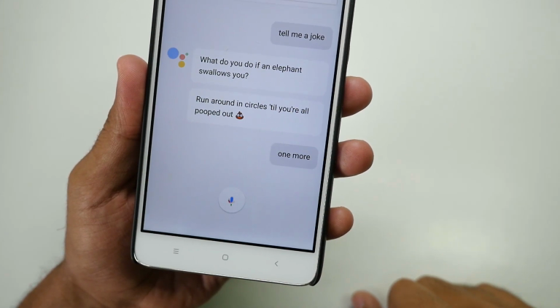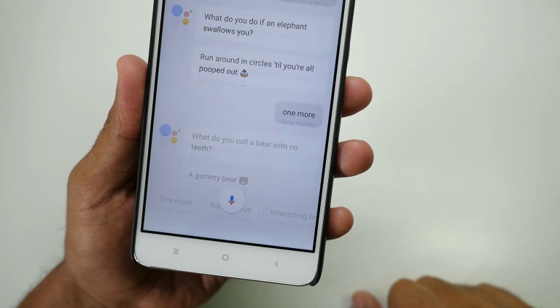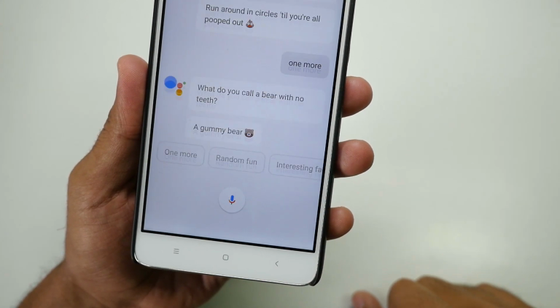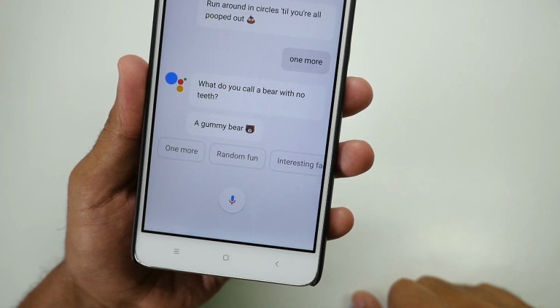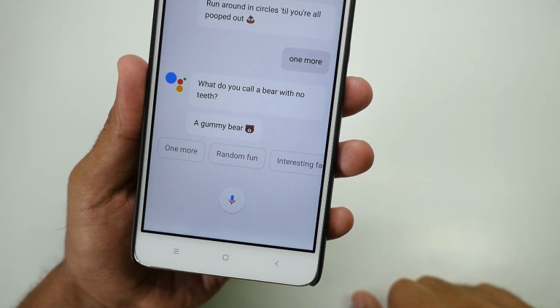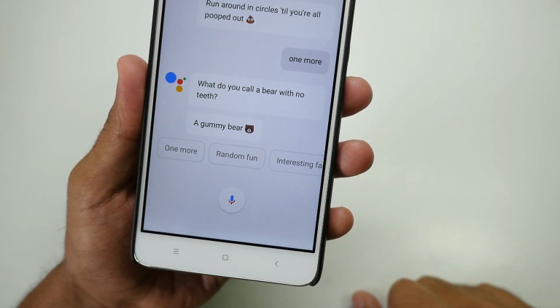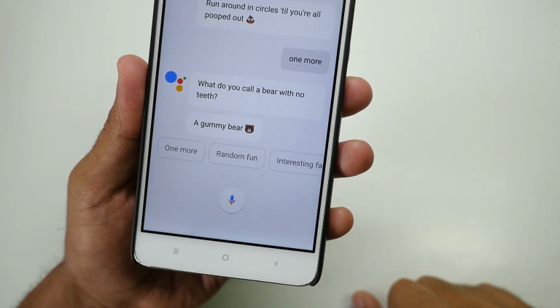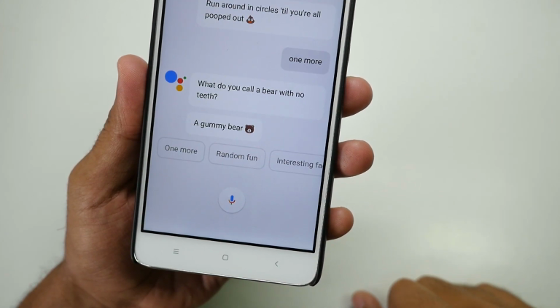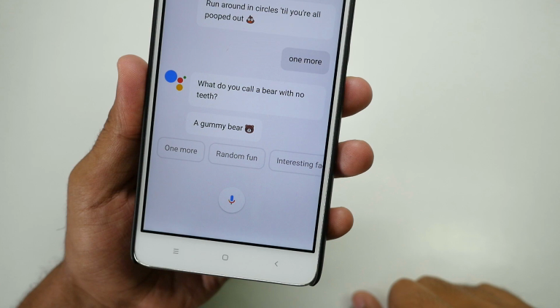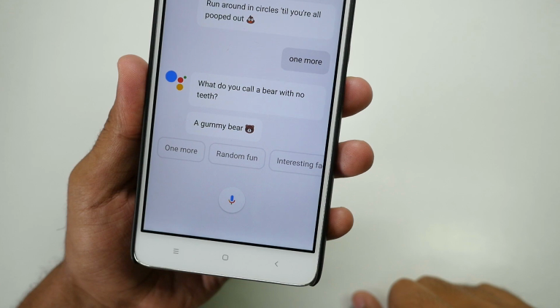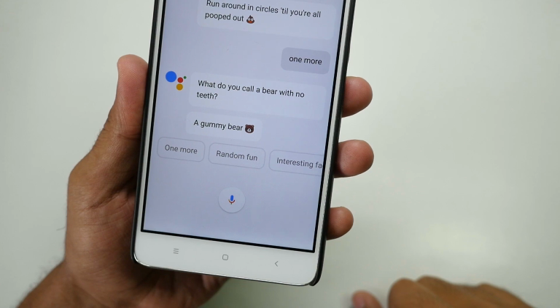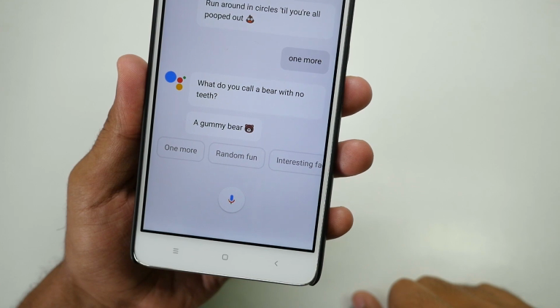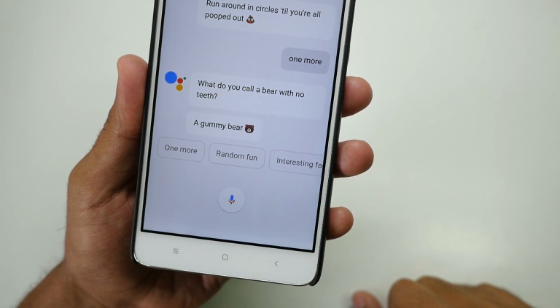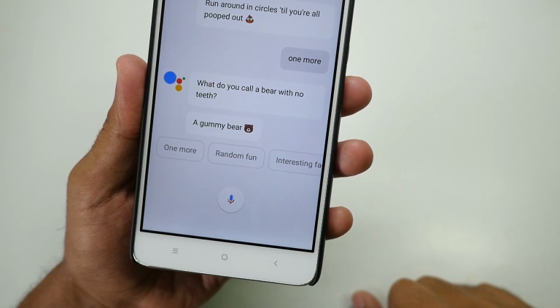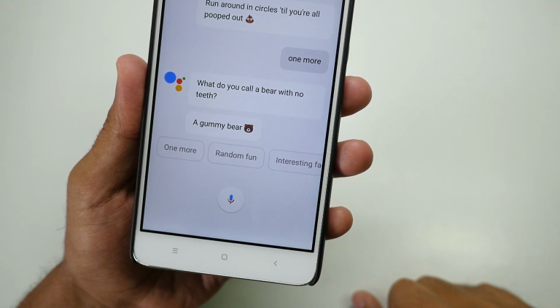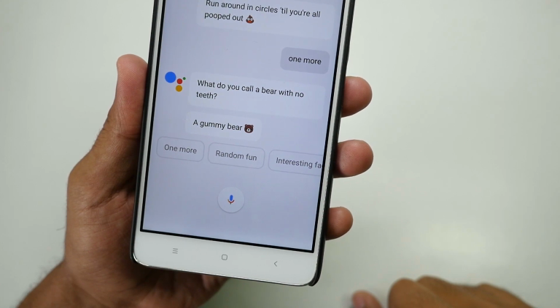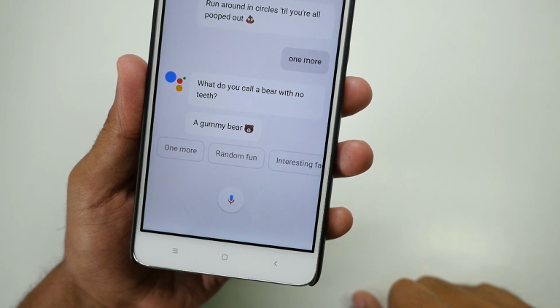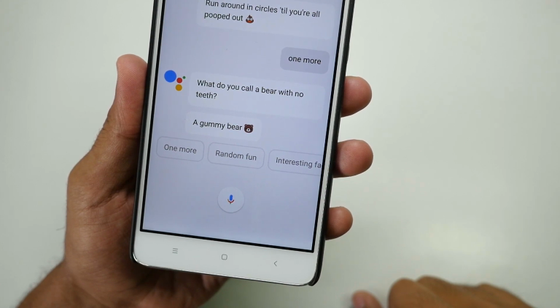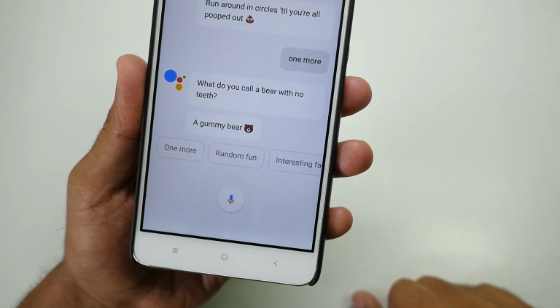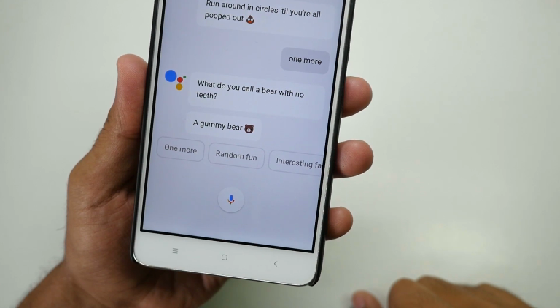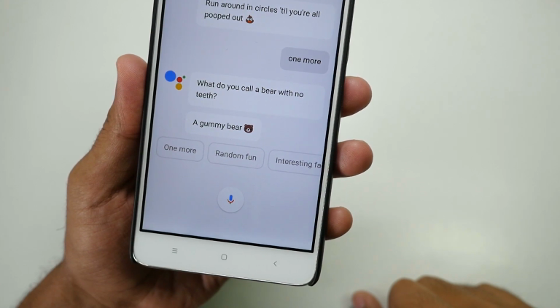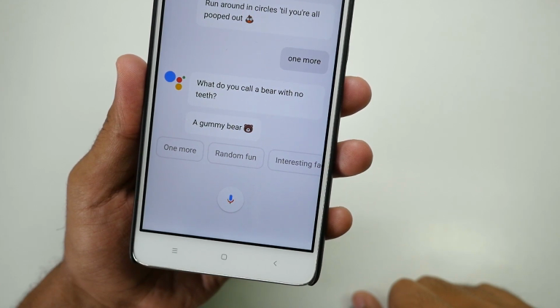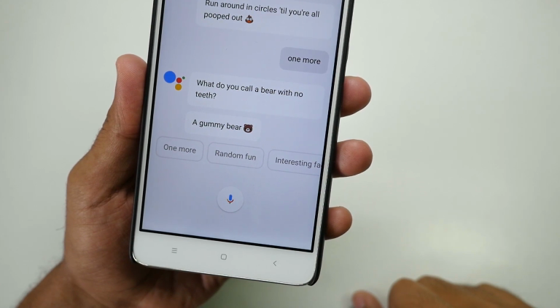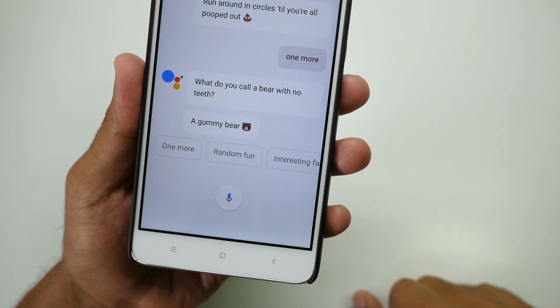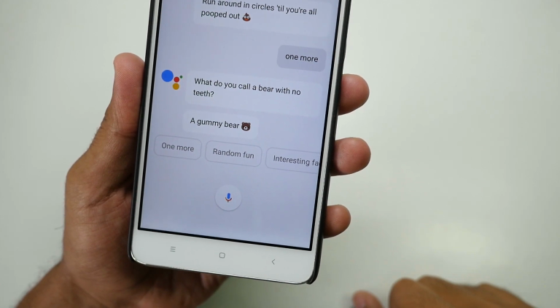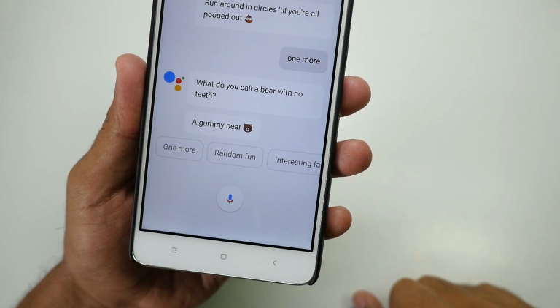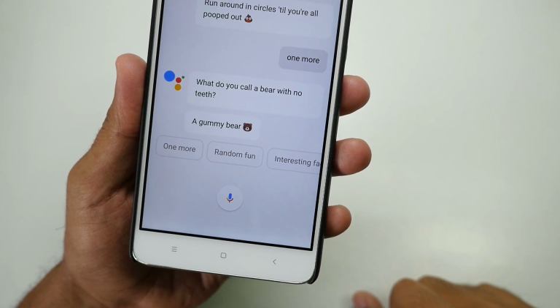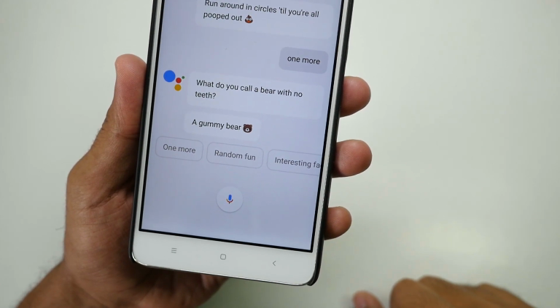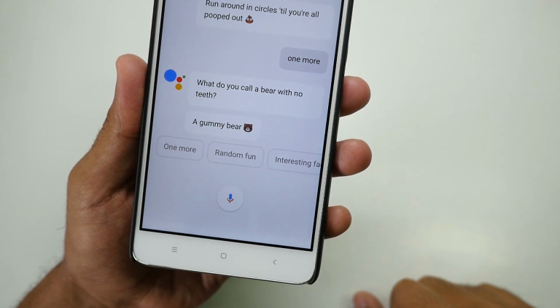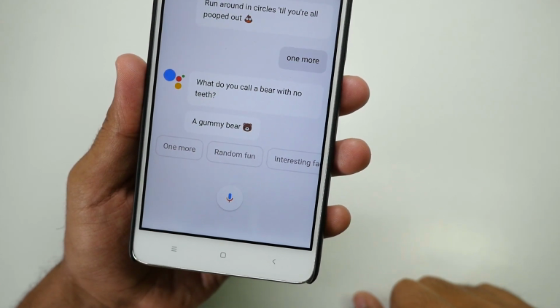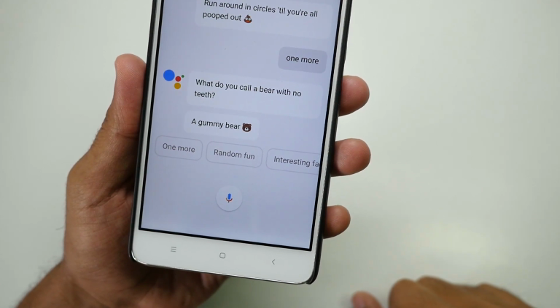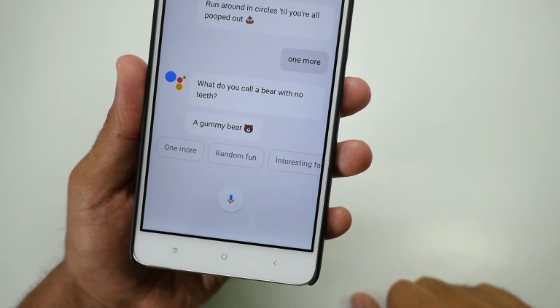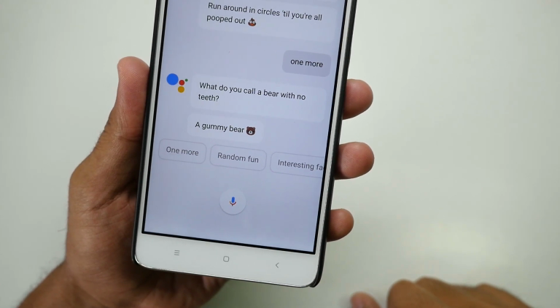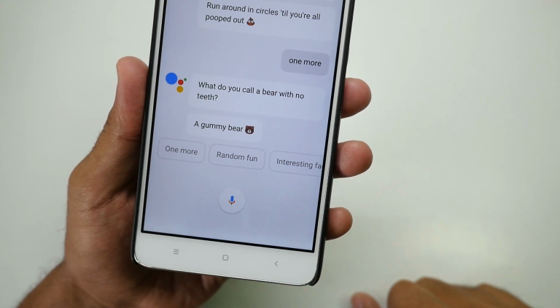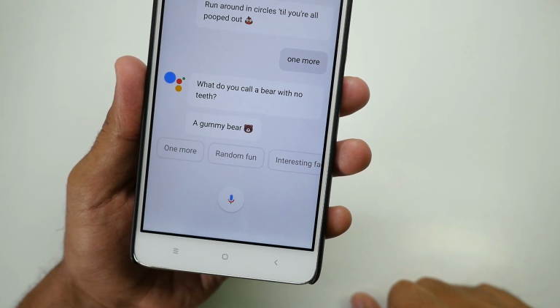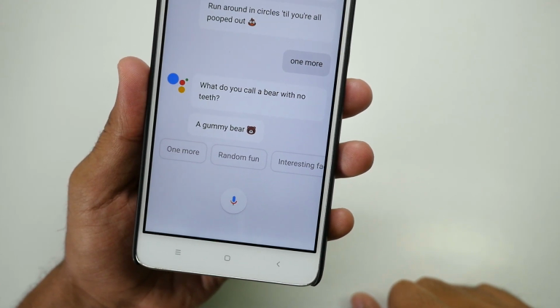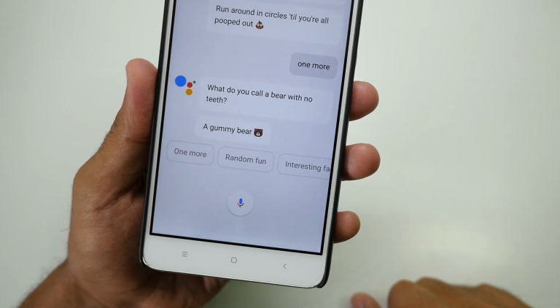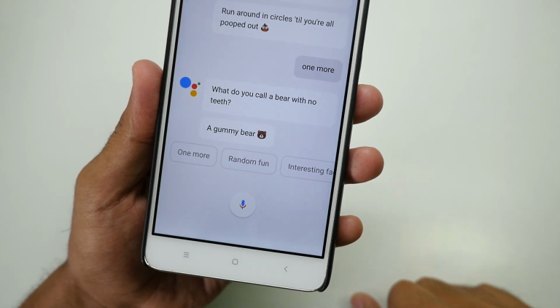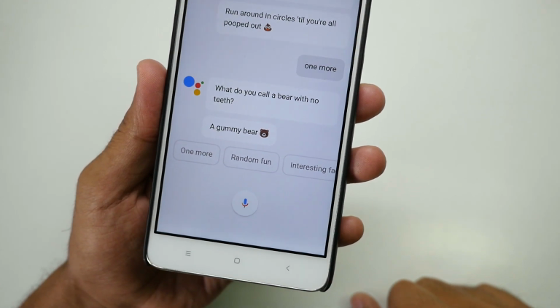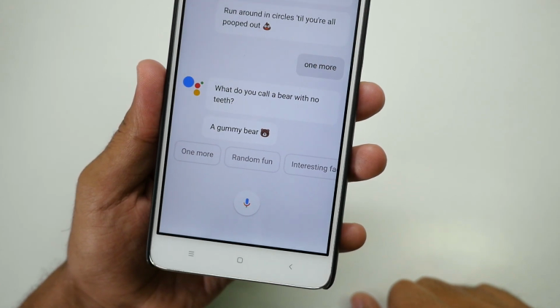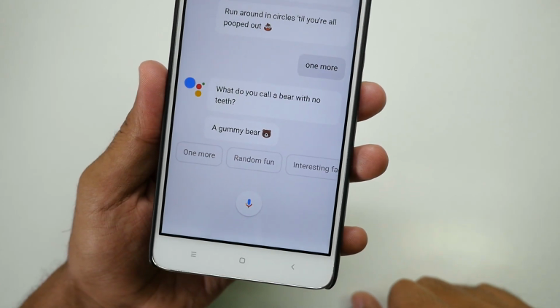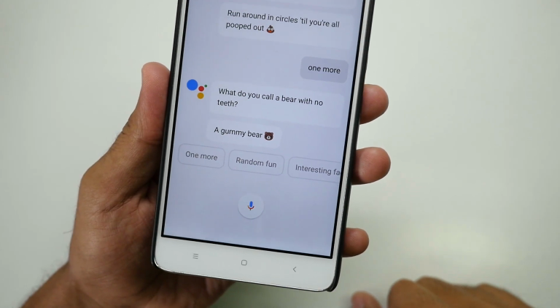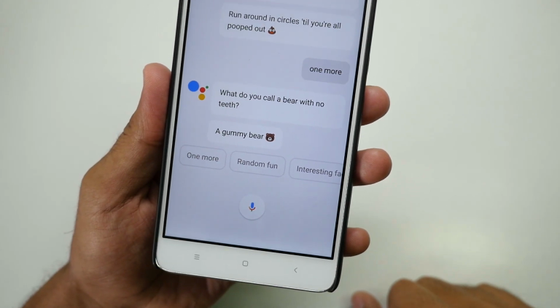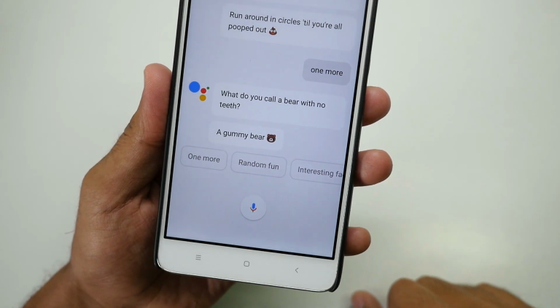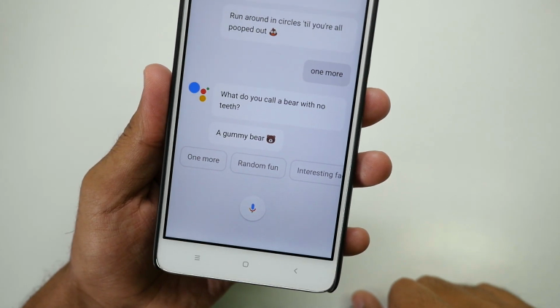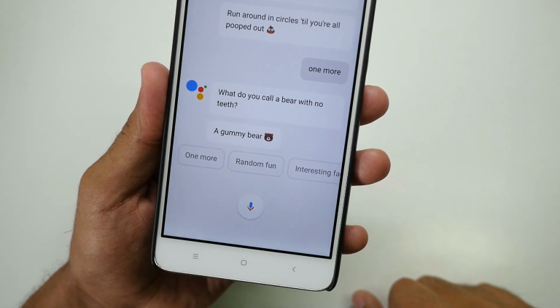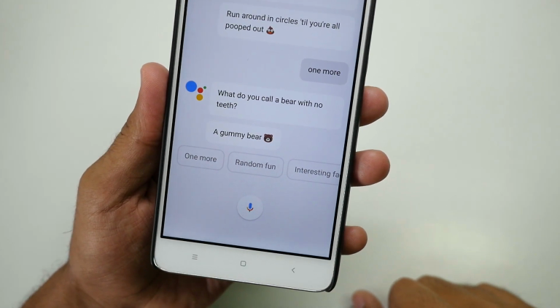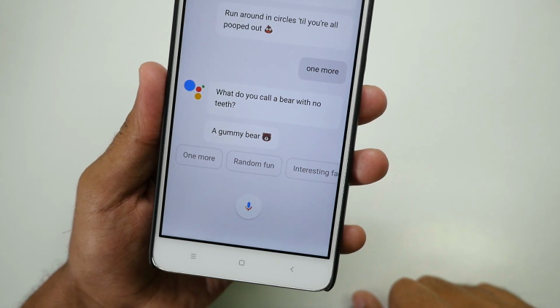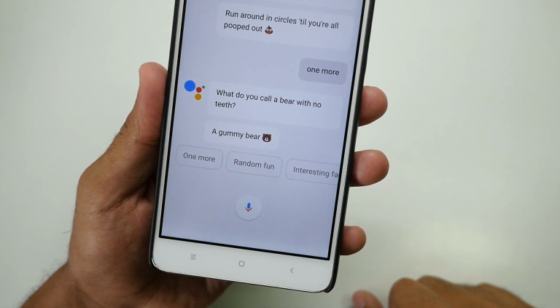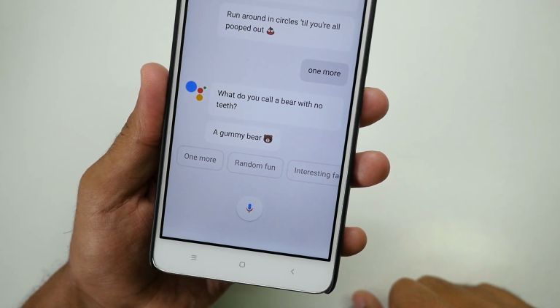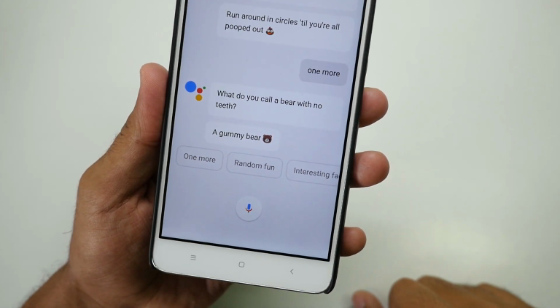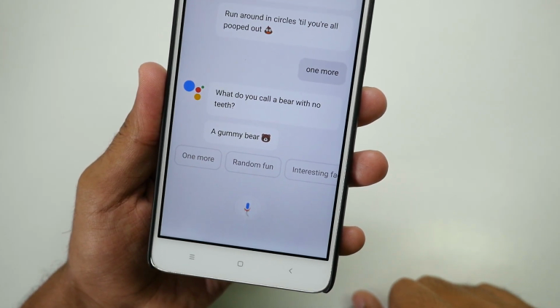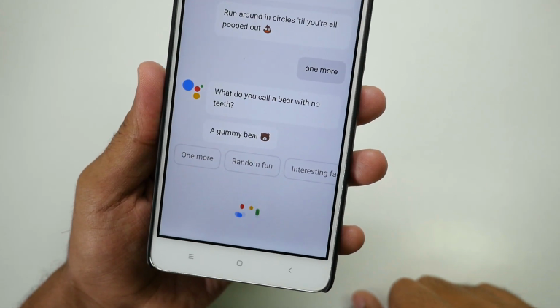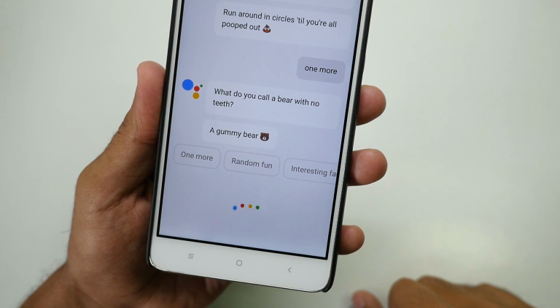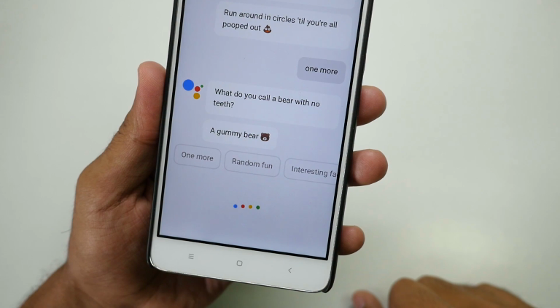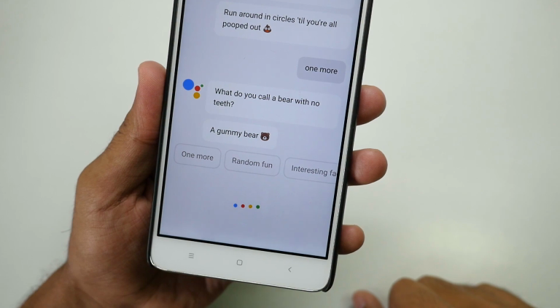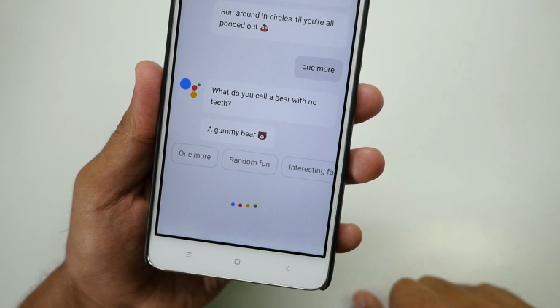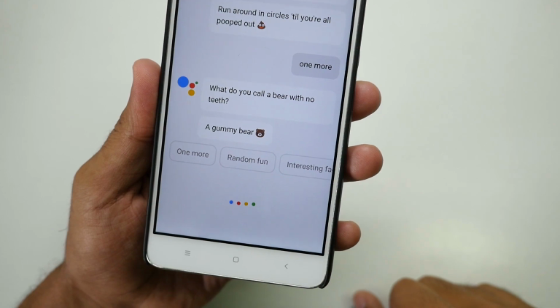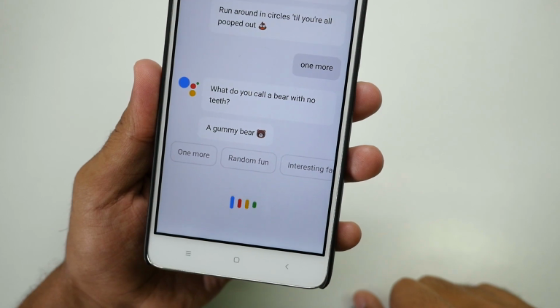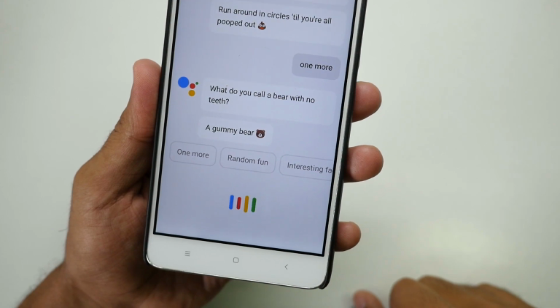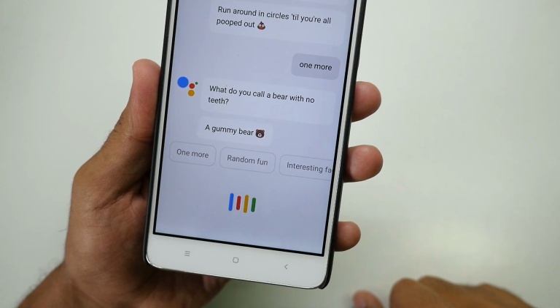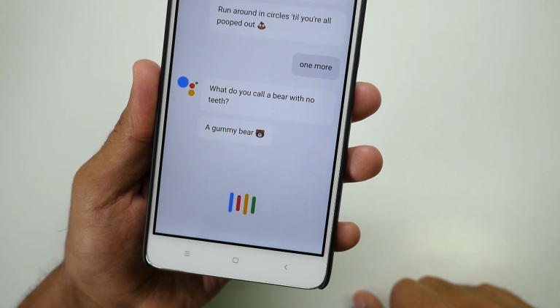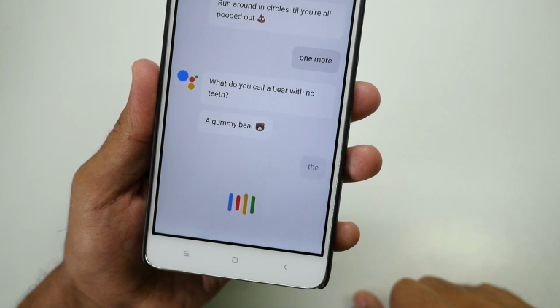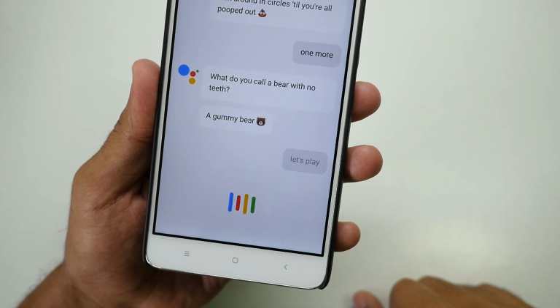'What do you call a bear with no teeth?' — 'A gummy bear.' Oh my god. Okay Google, let's play a game.